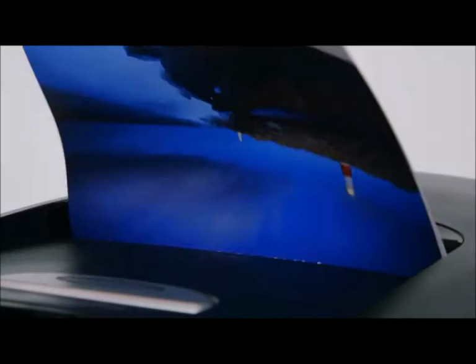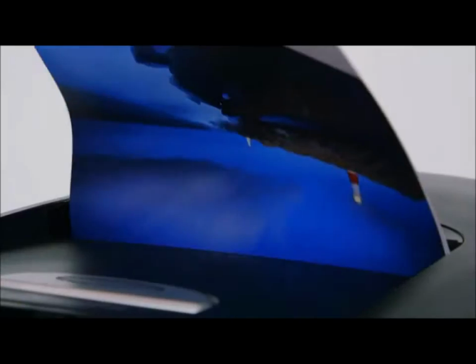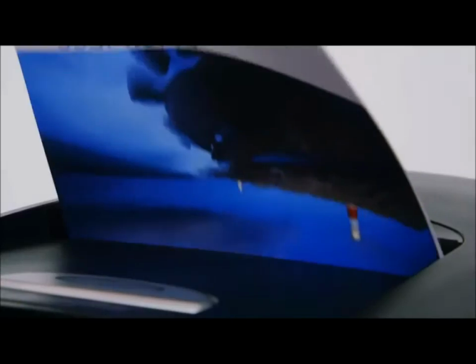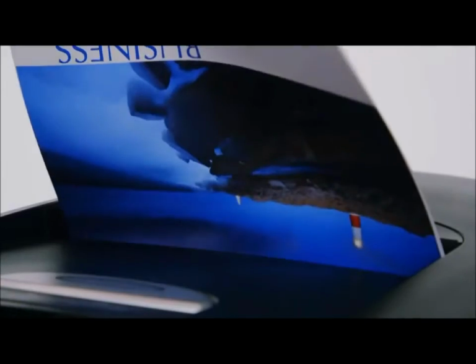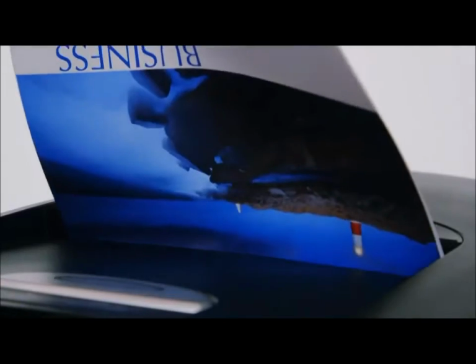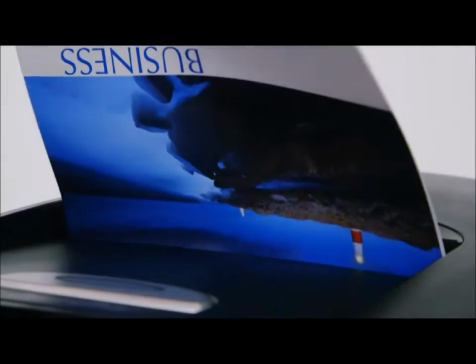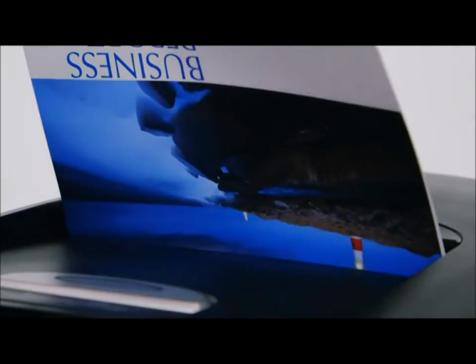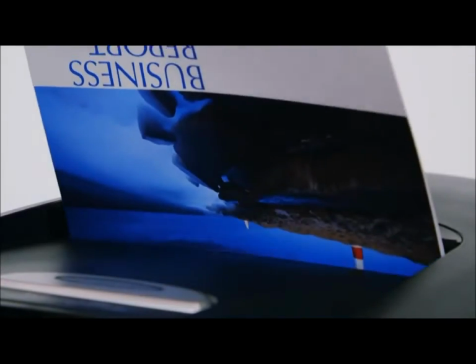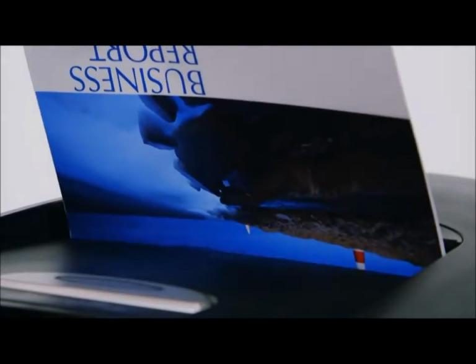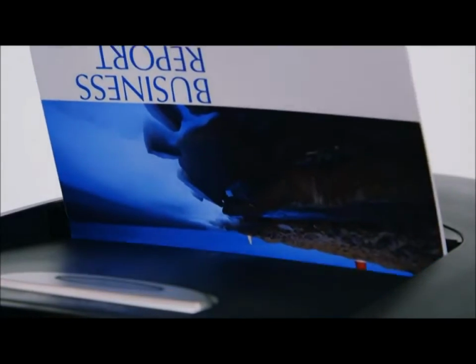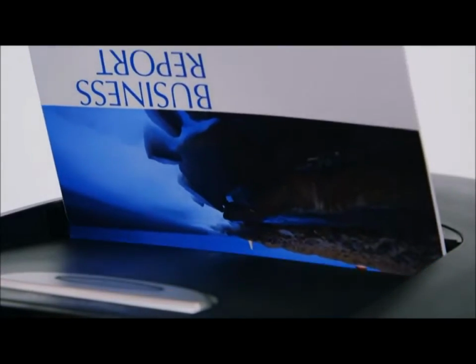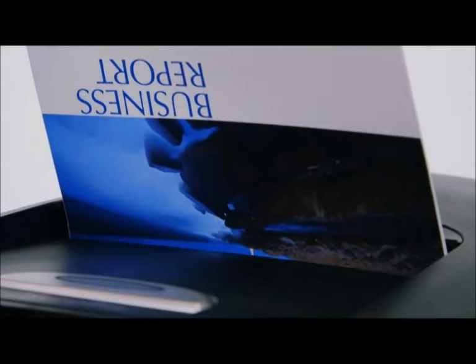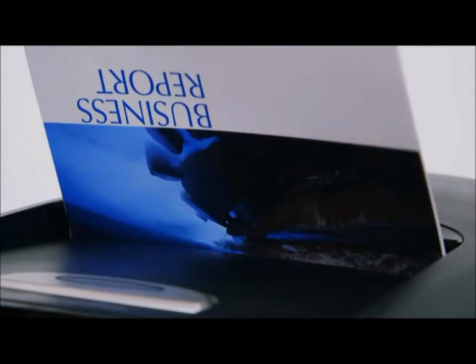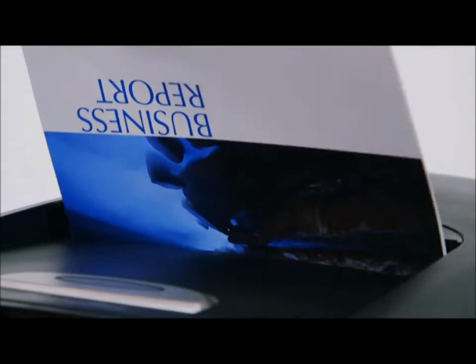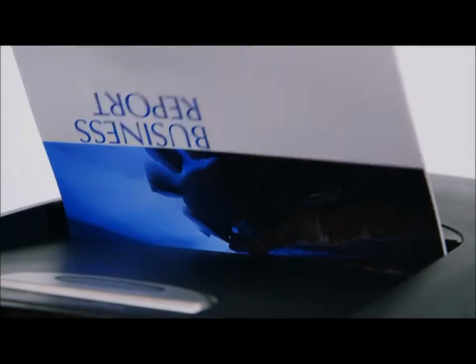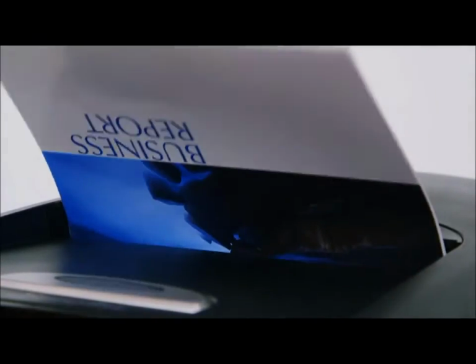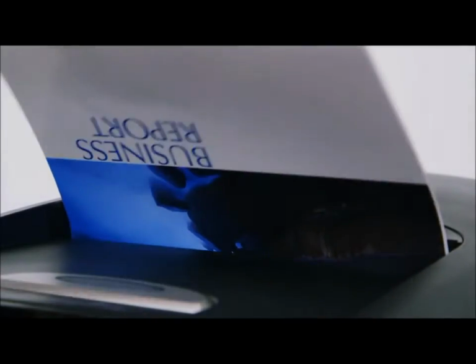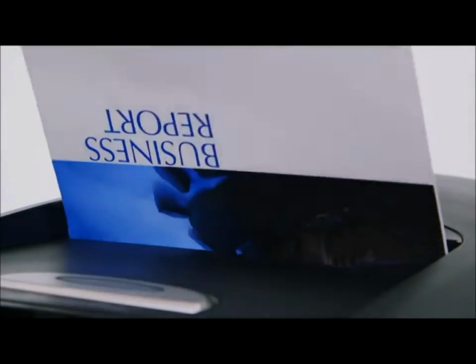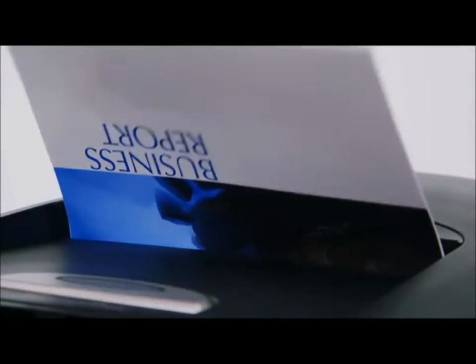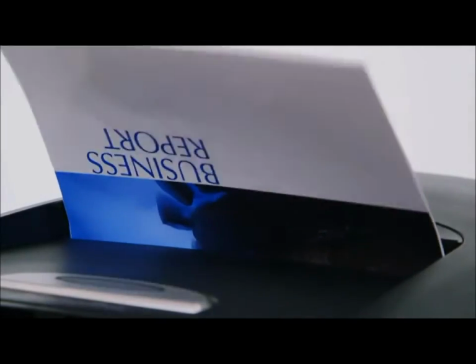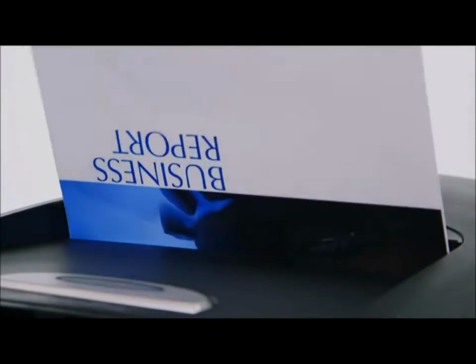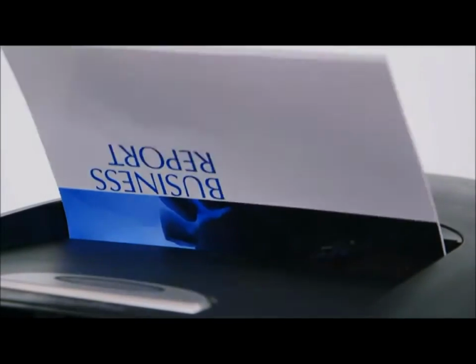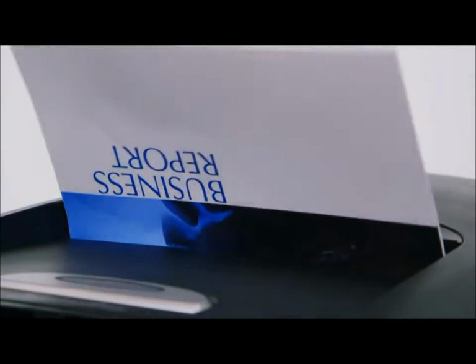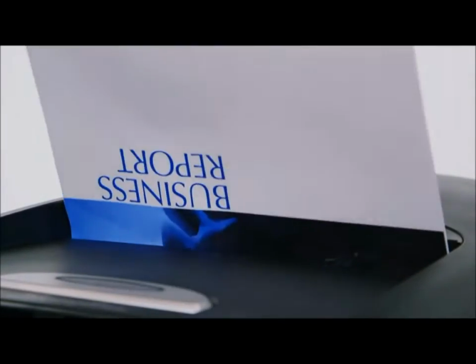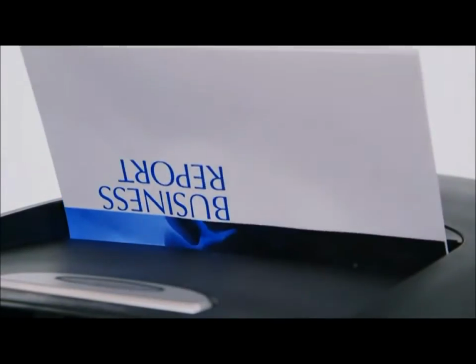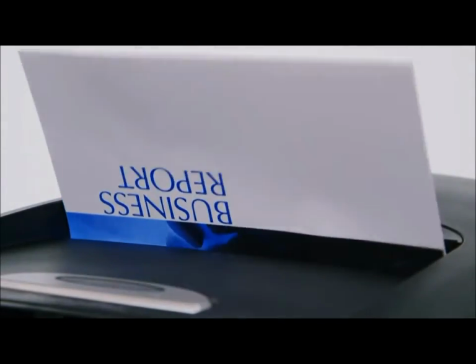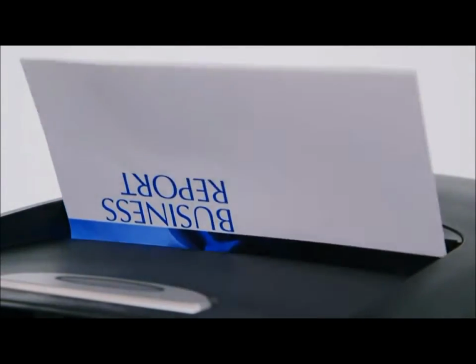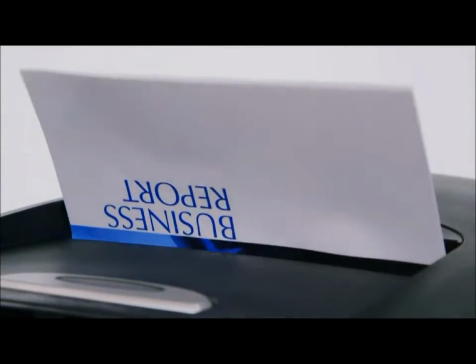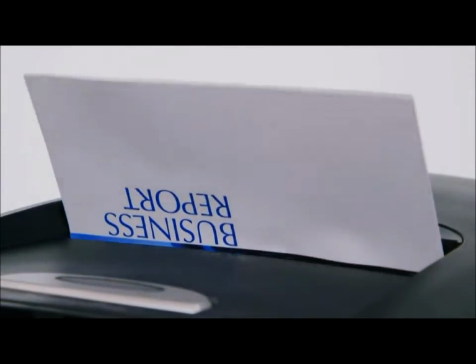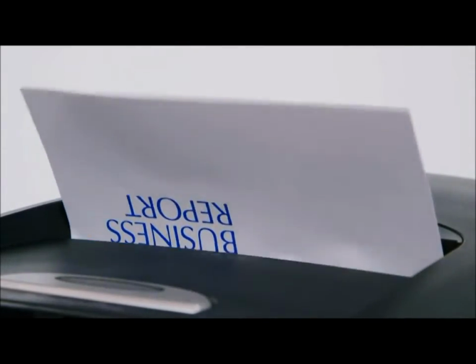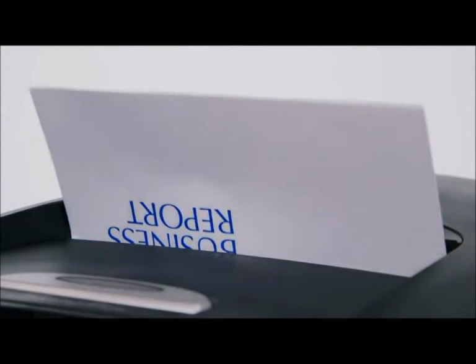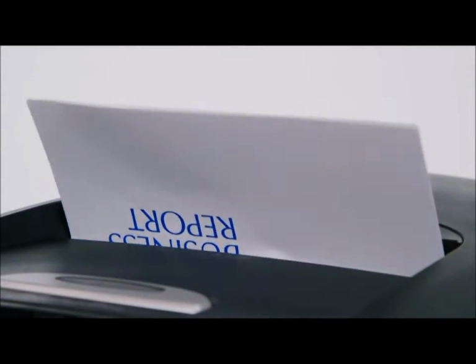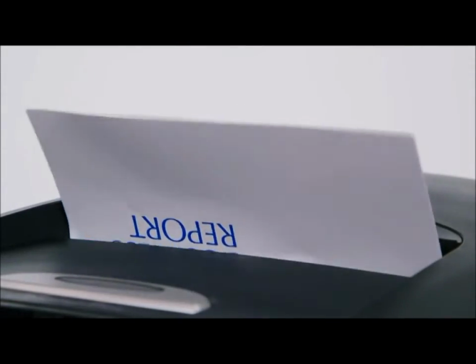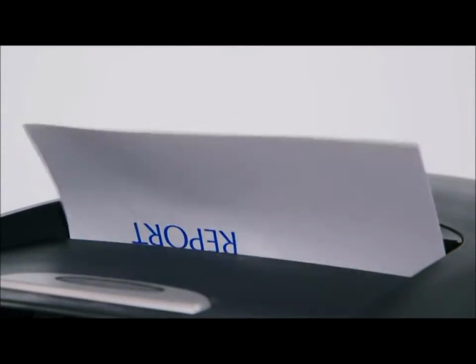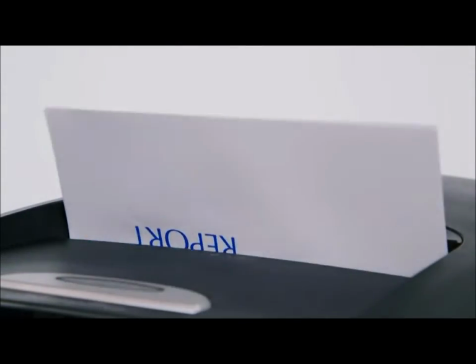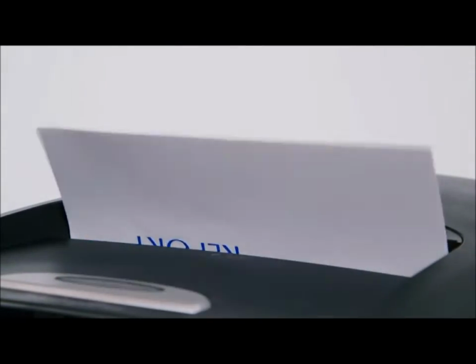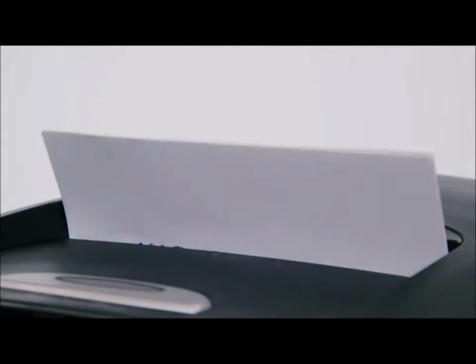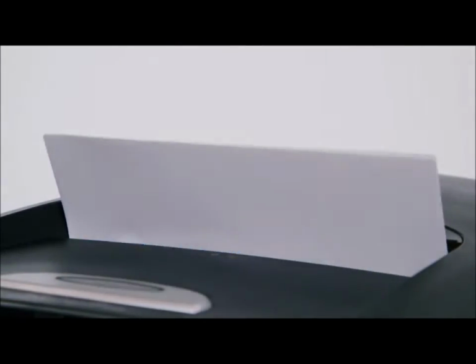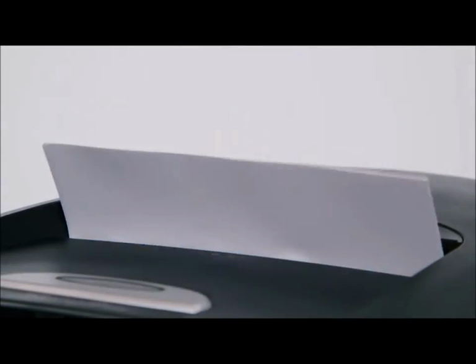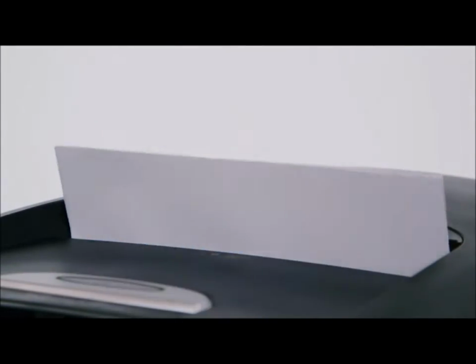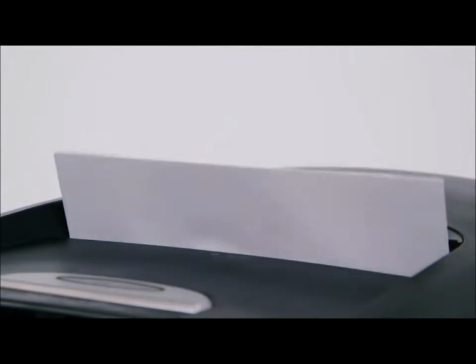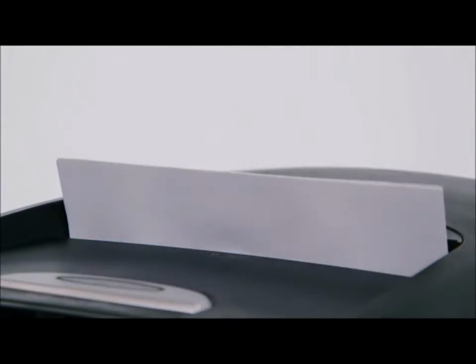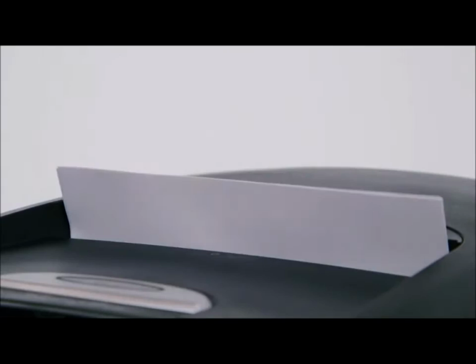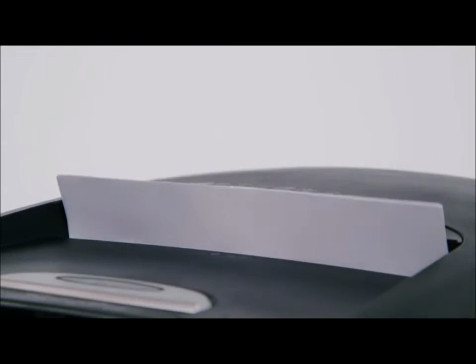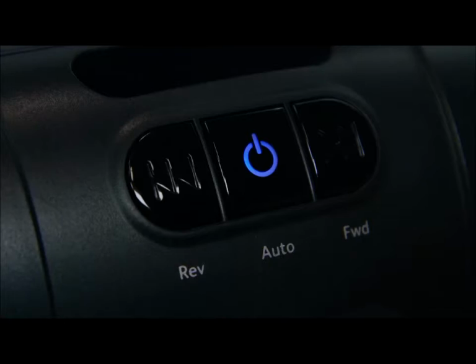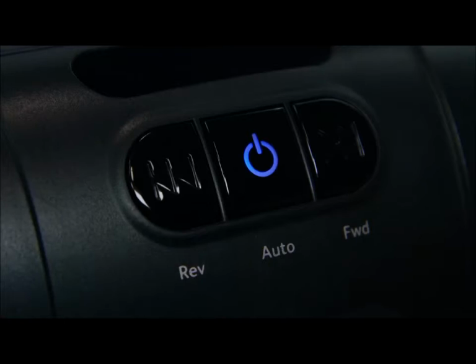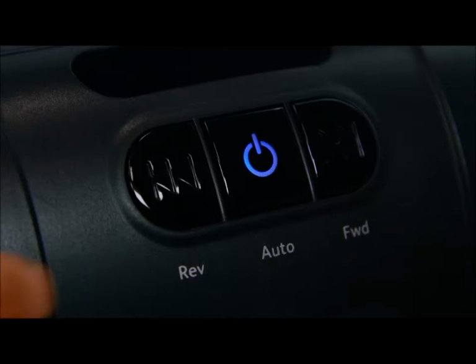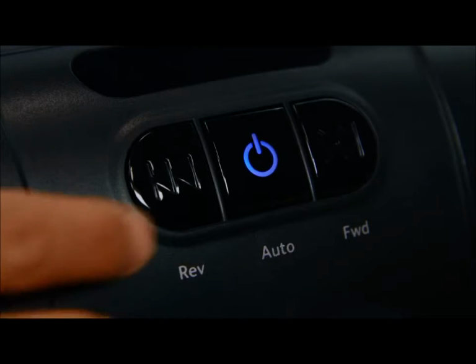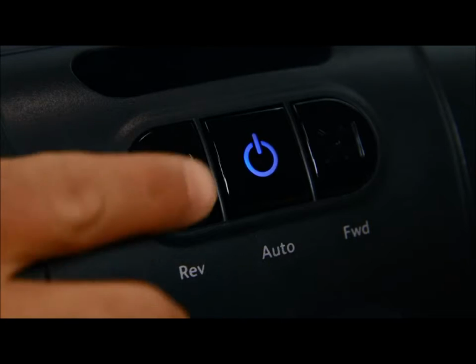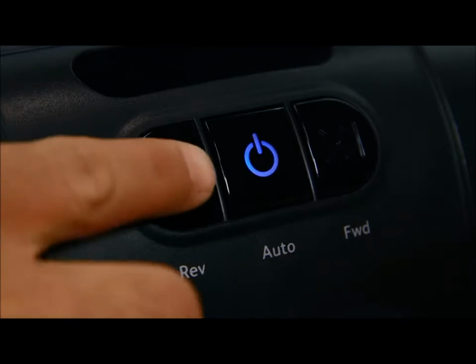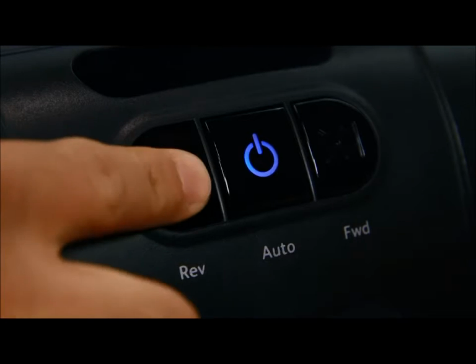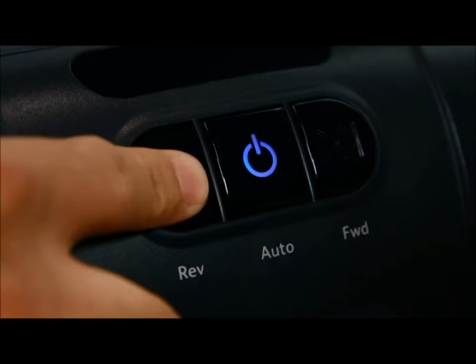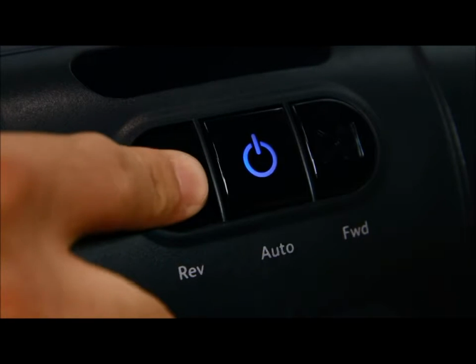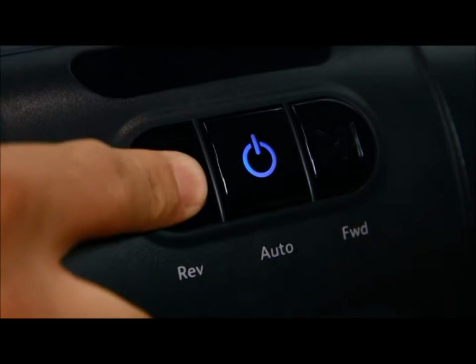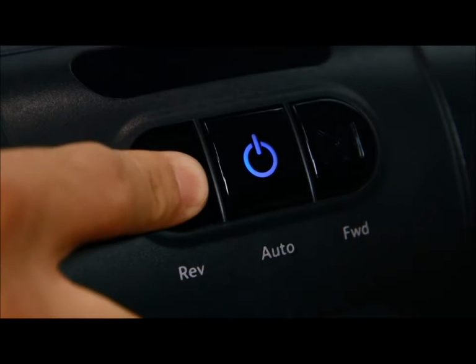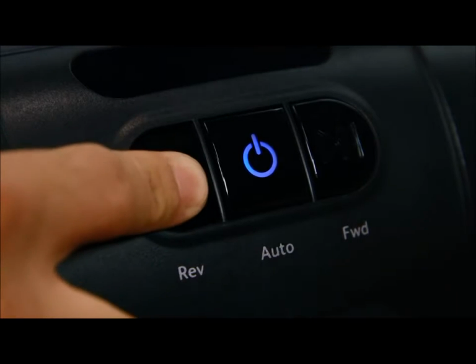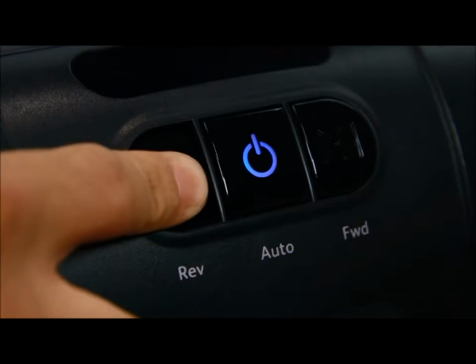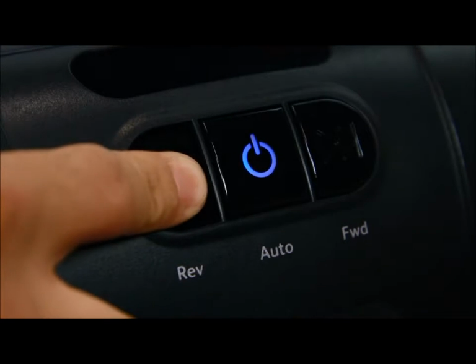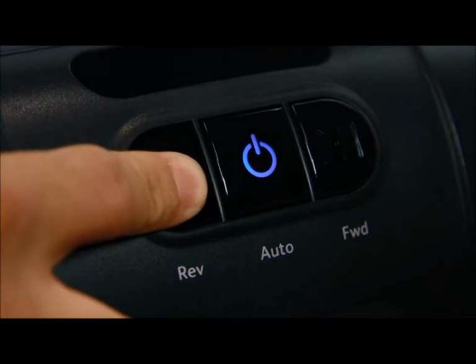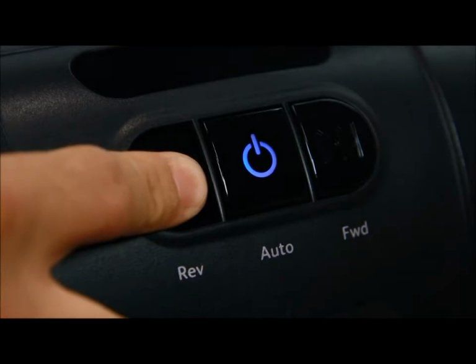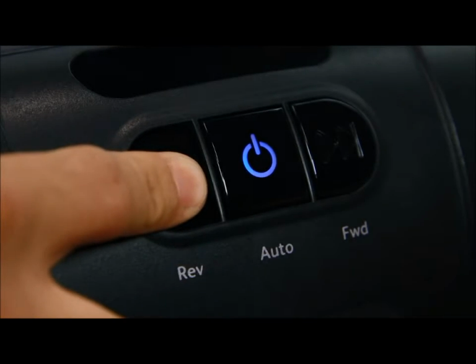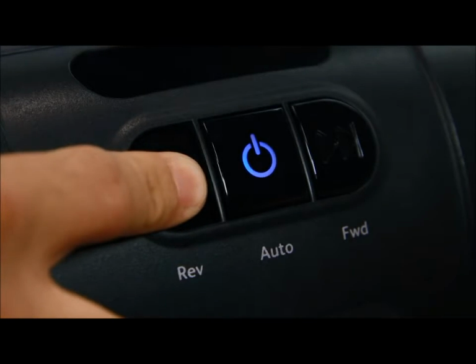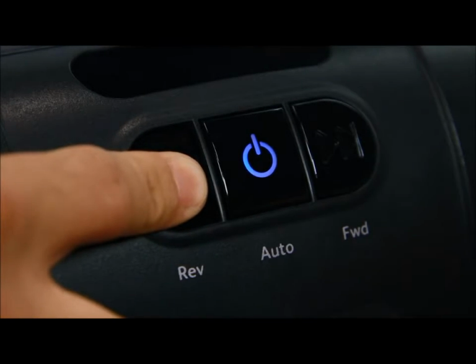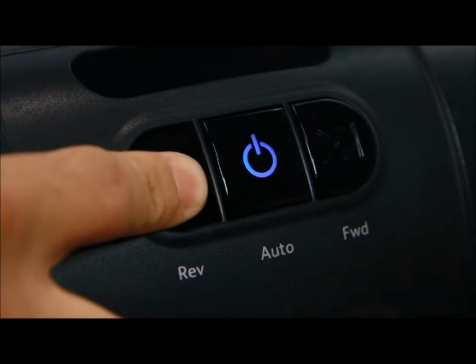If needed, the 100M can shred up to six sheets of paper with the manual shred bypass. A manual reverse function is also included.